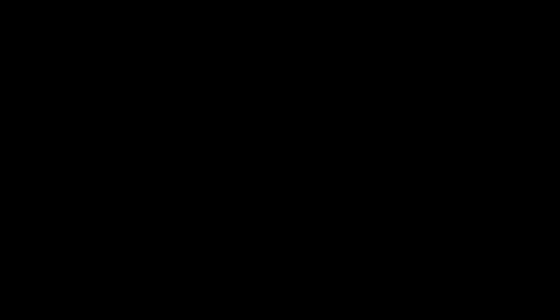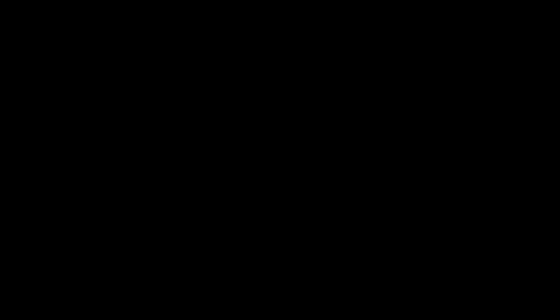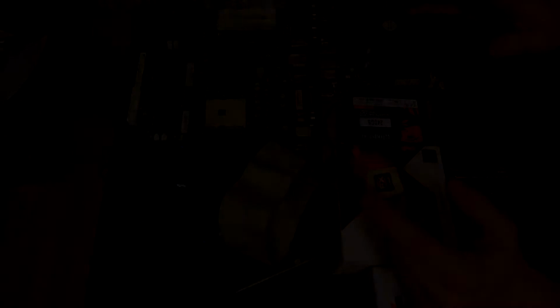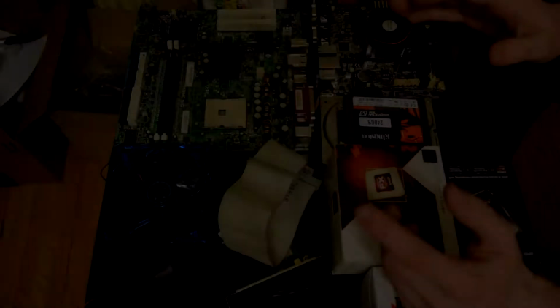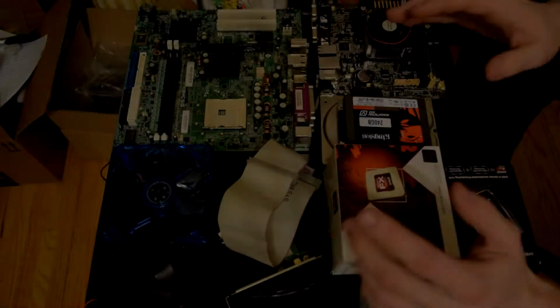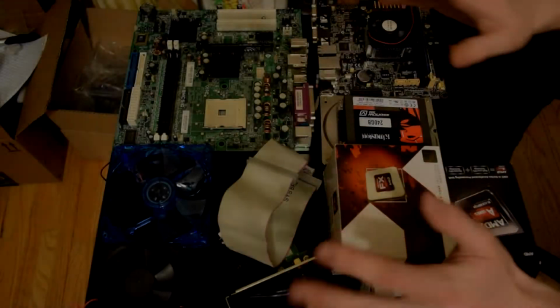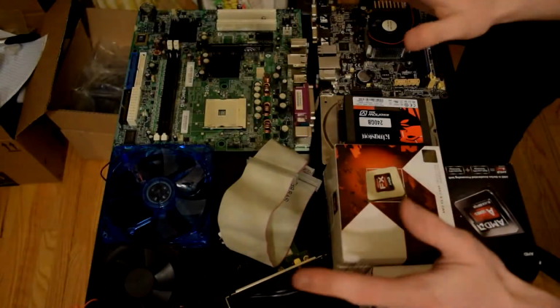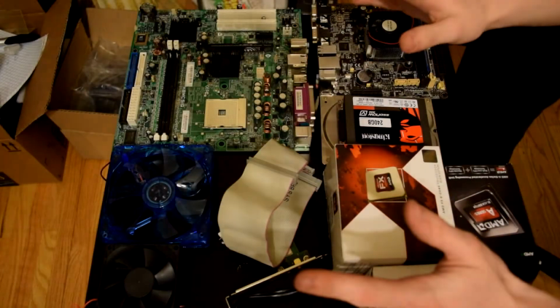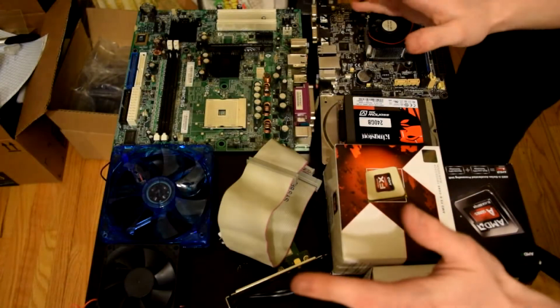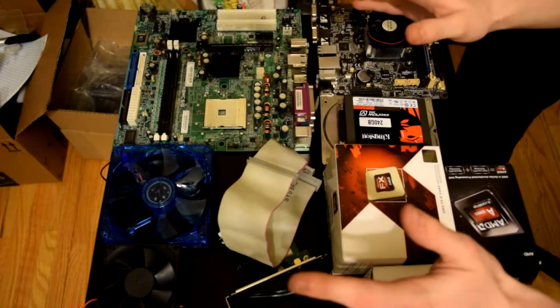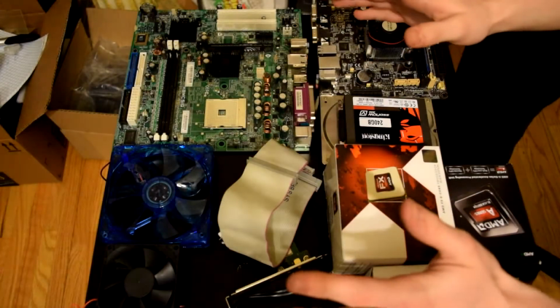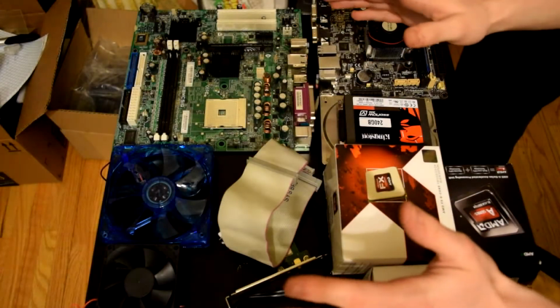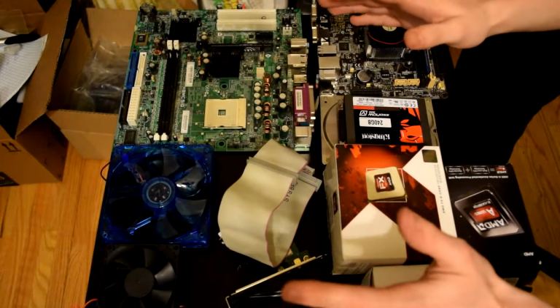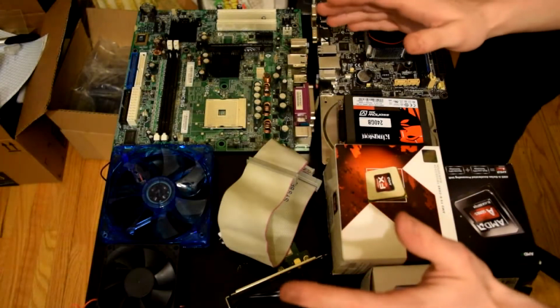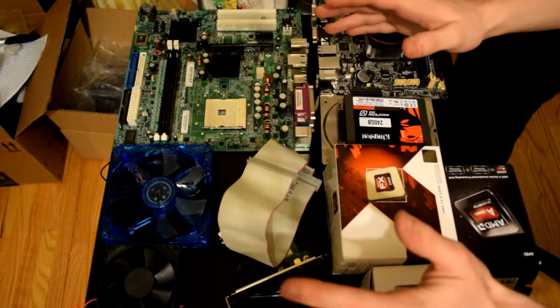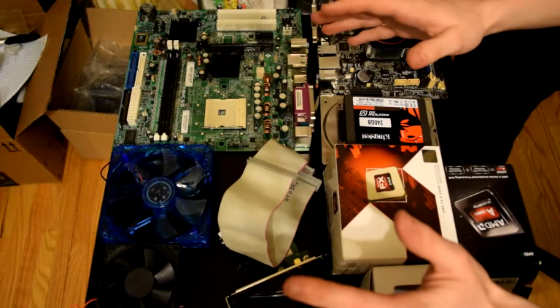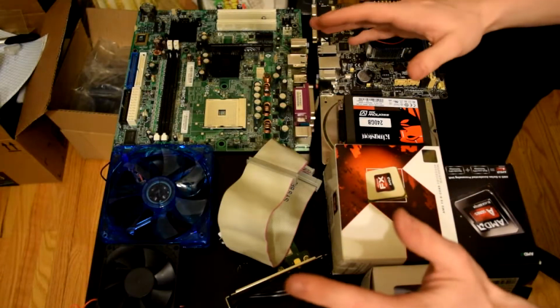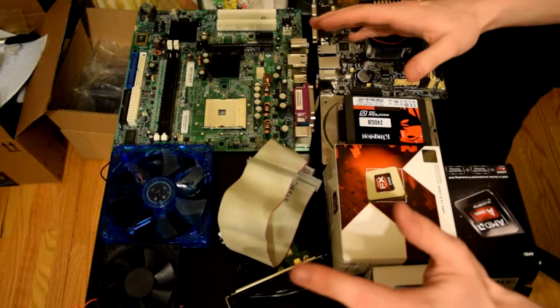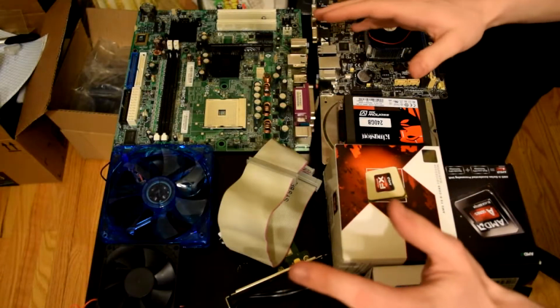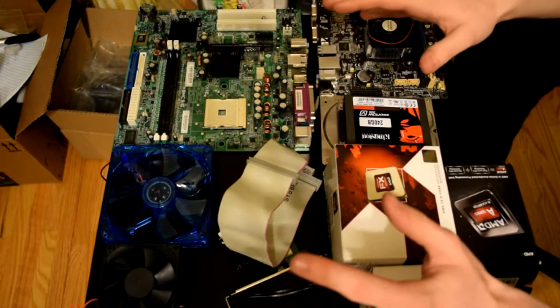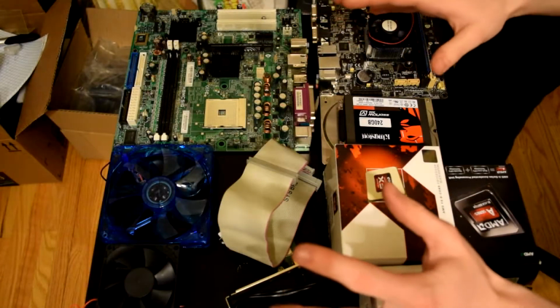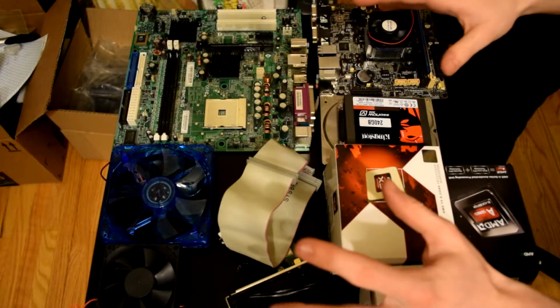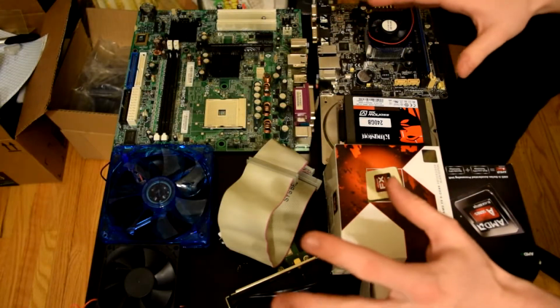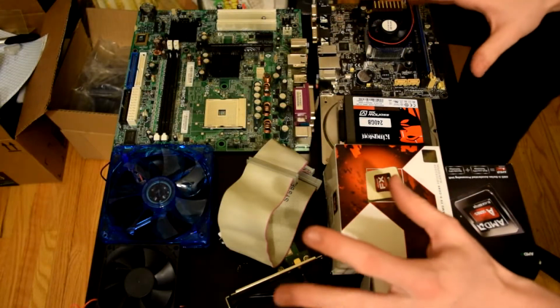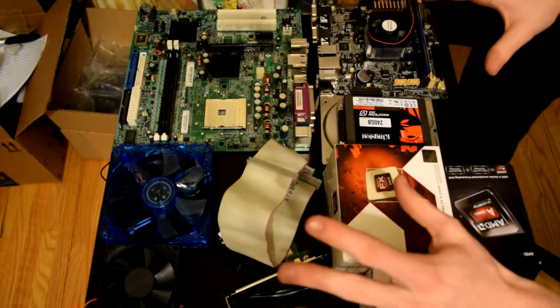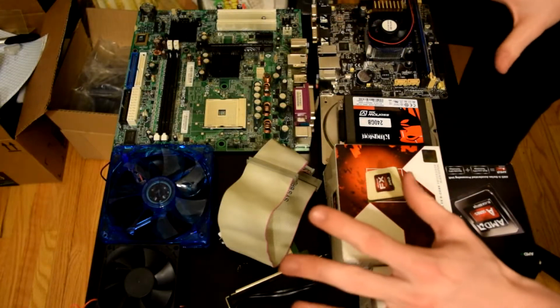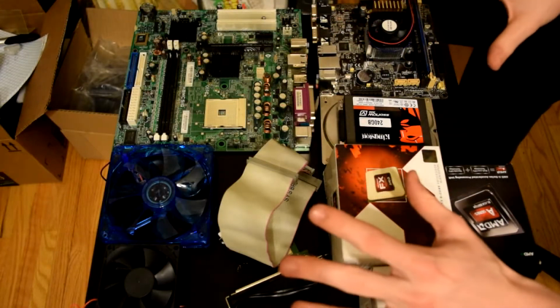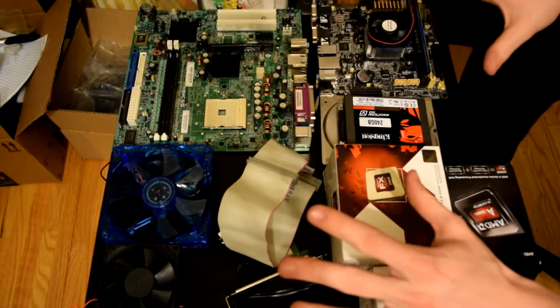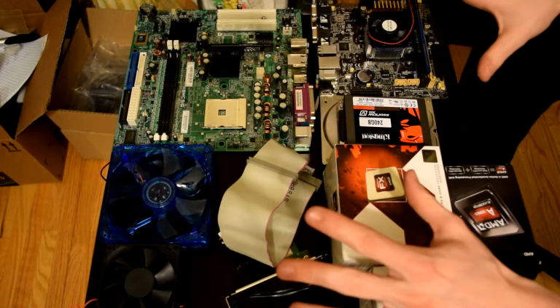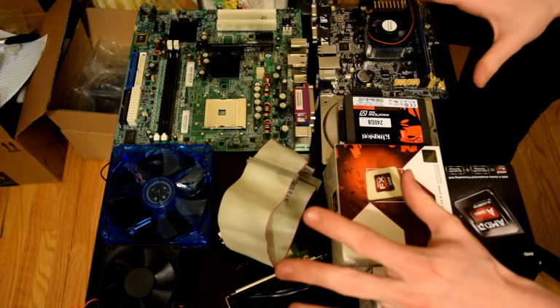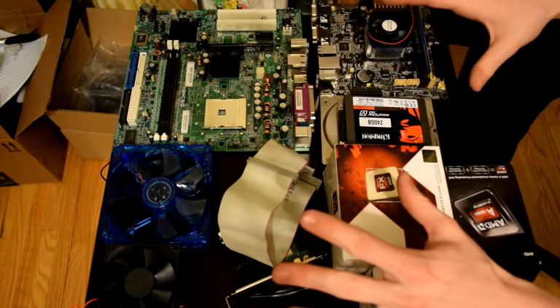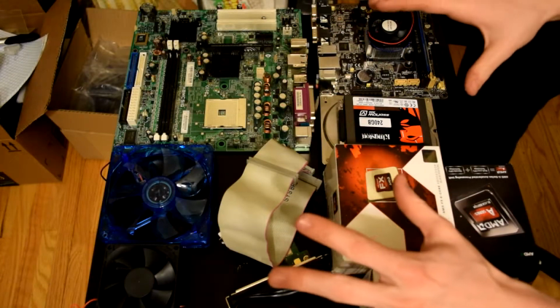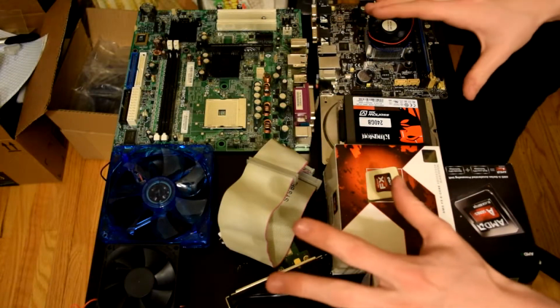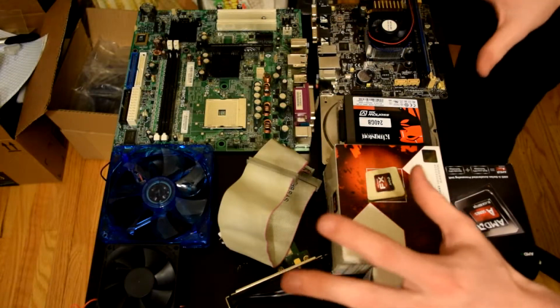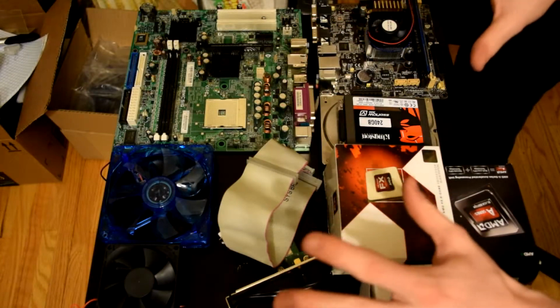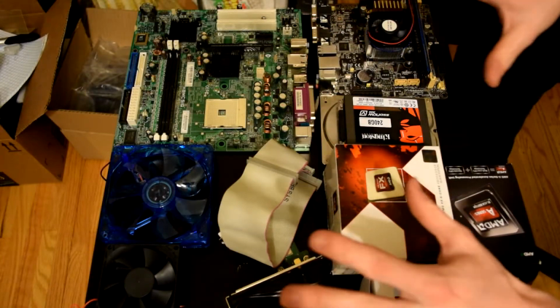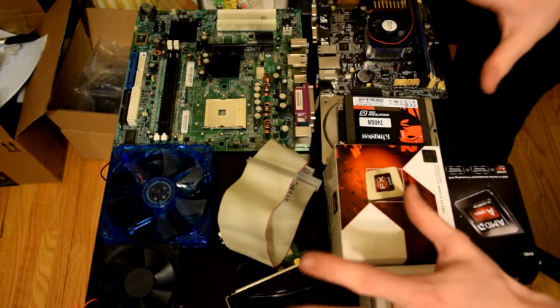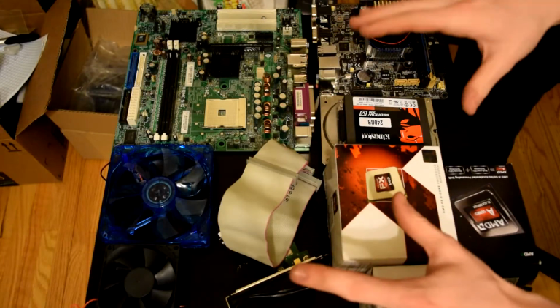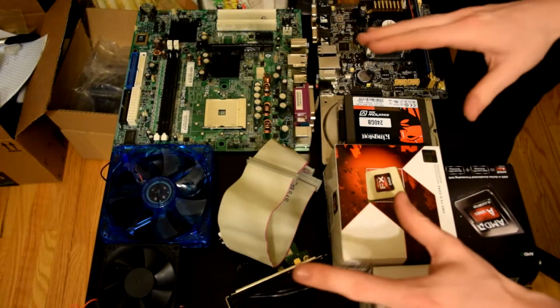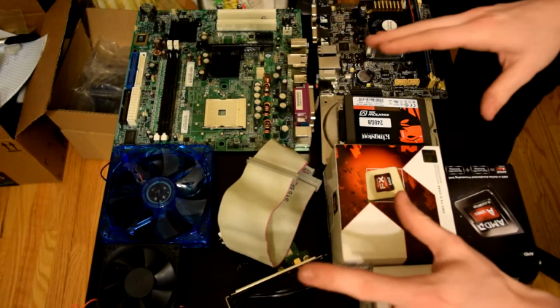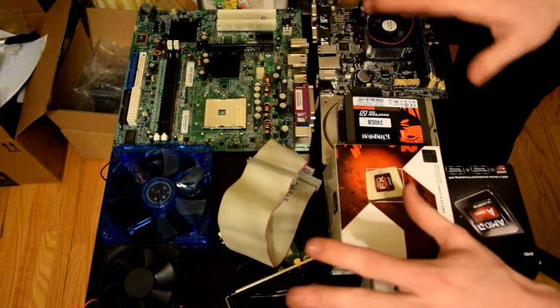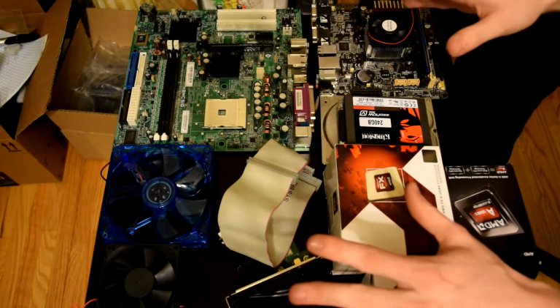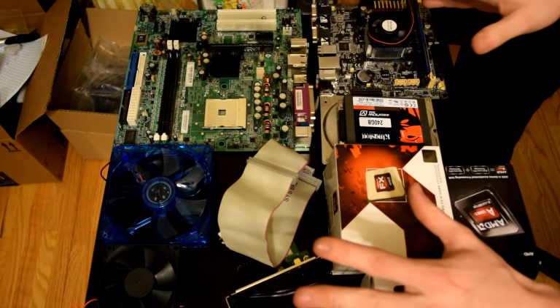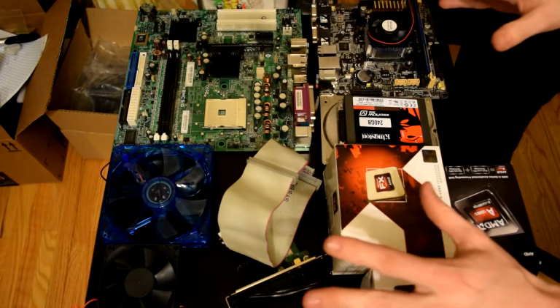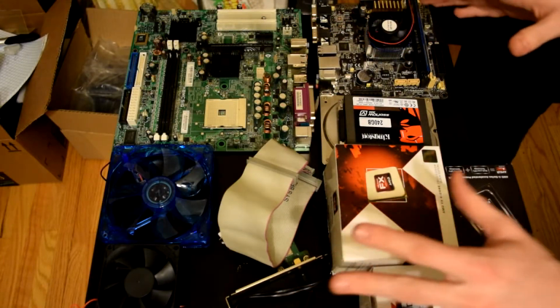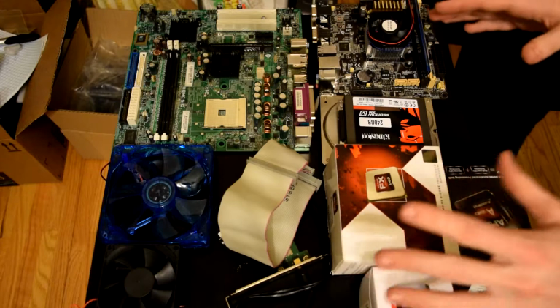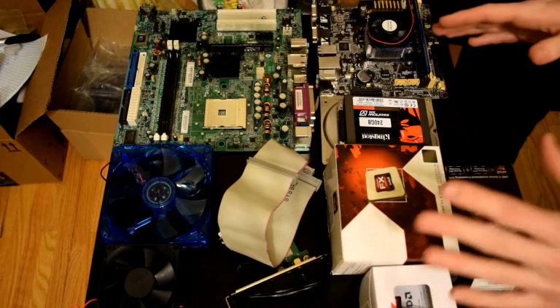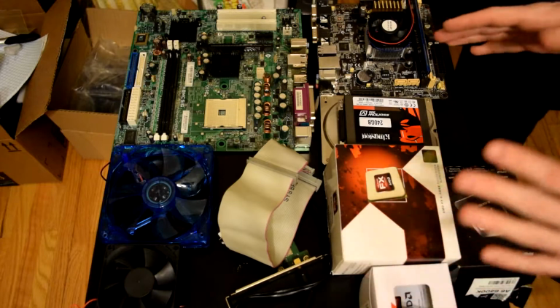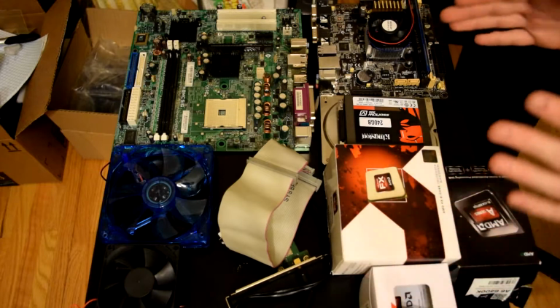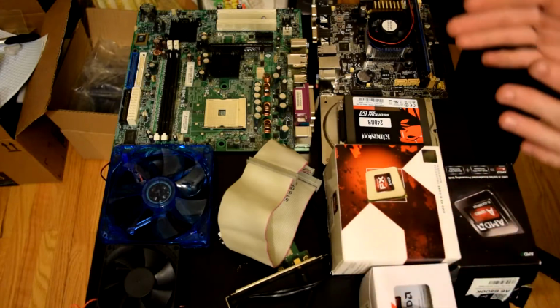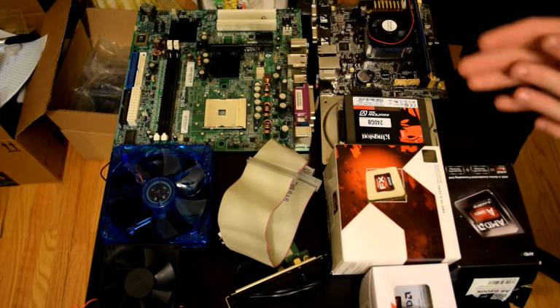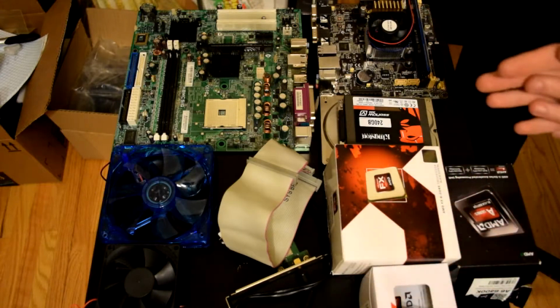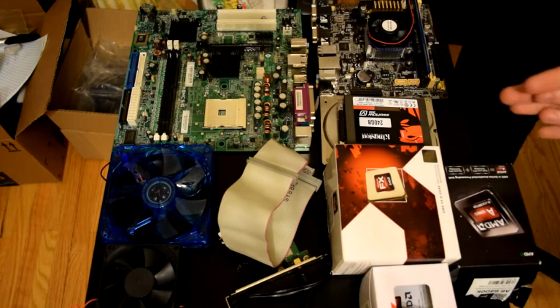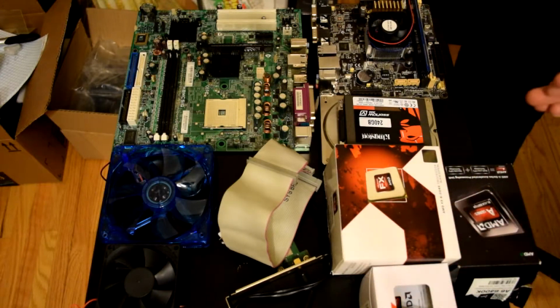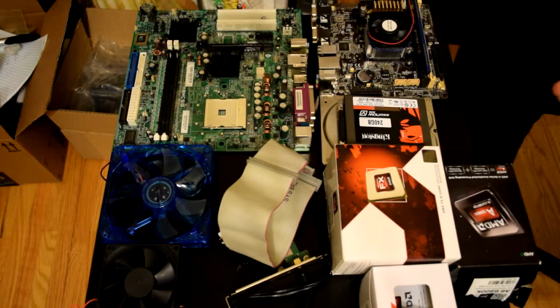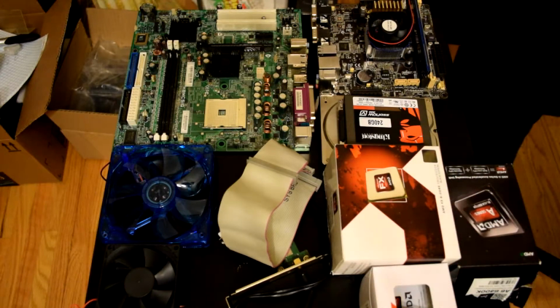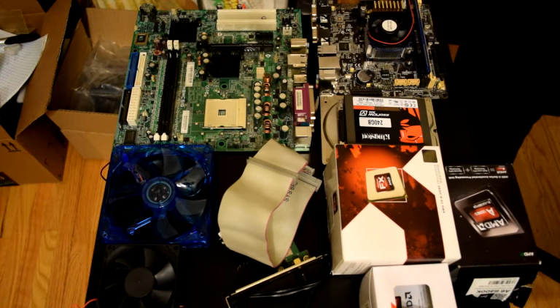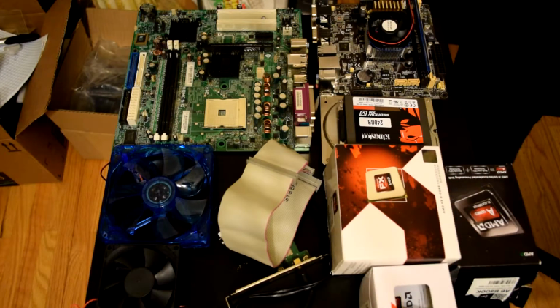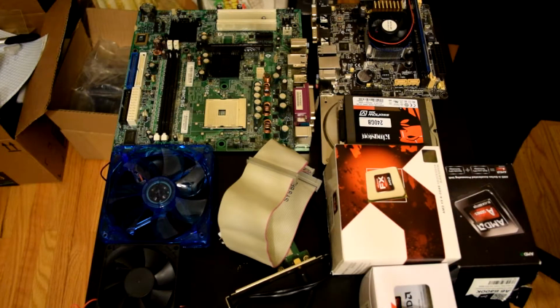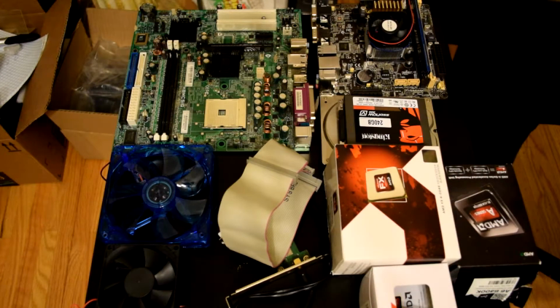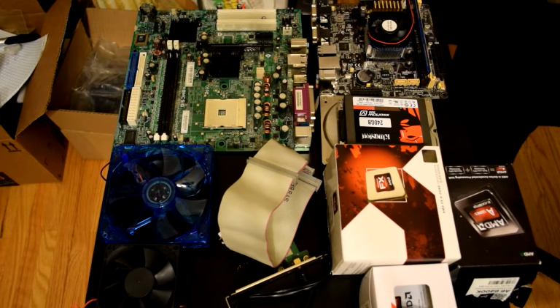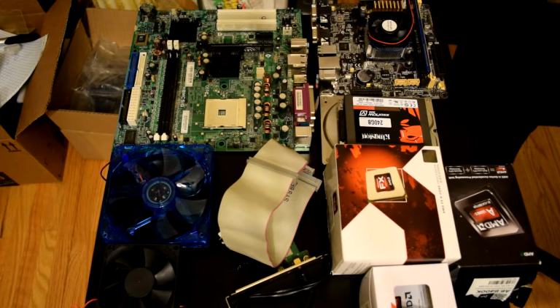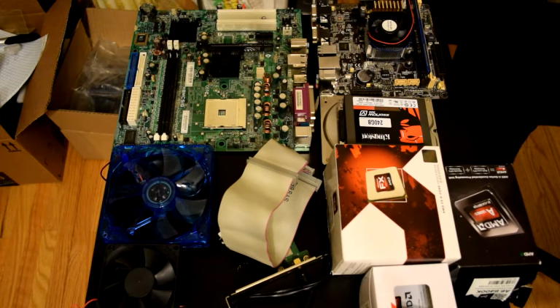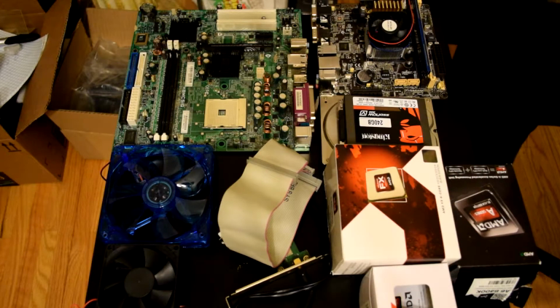Hey, how's it going guys? Jackson here, and today we're going to be doing part one of two of our PC build guide. Hope you guys enjoy.